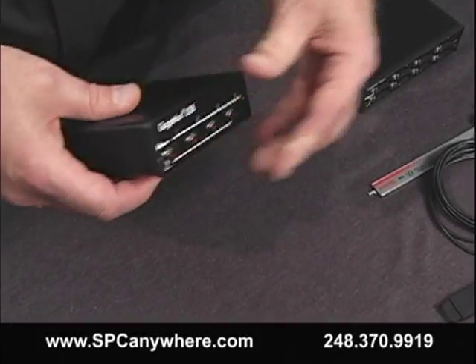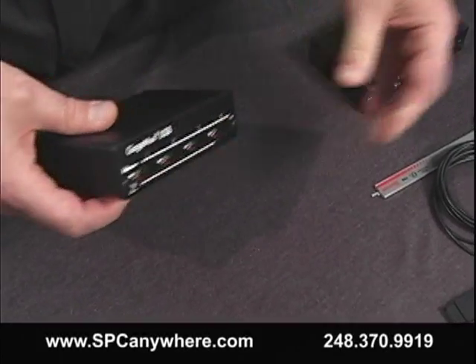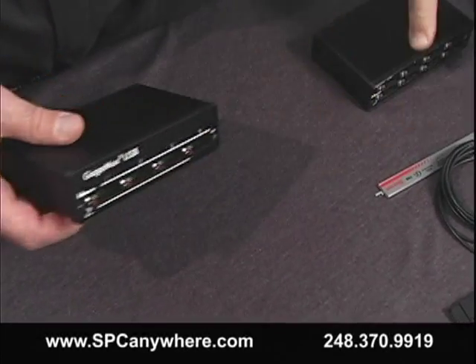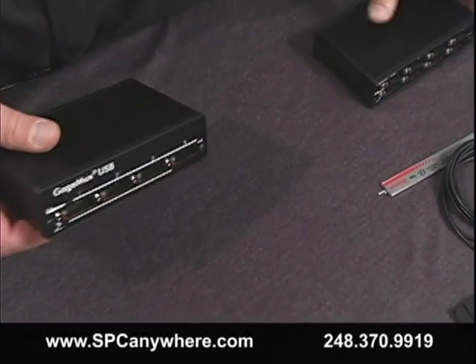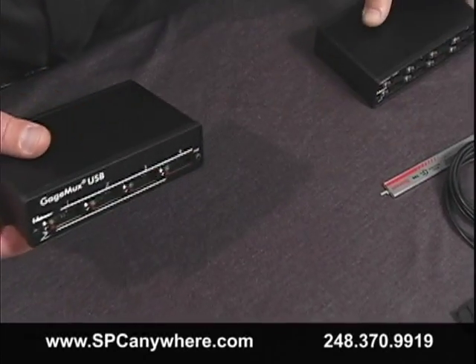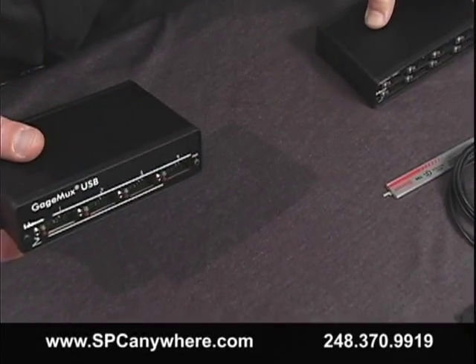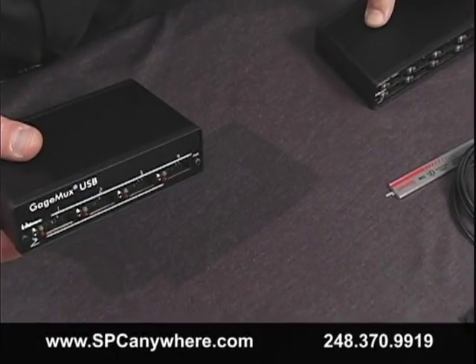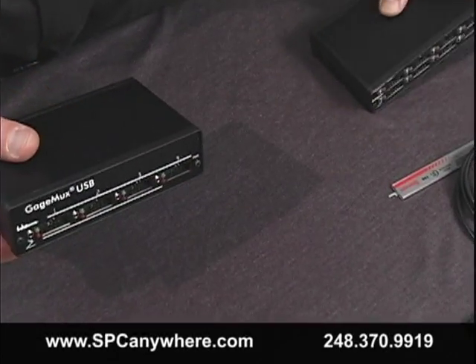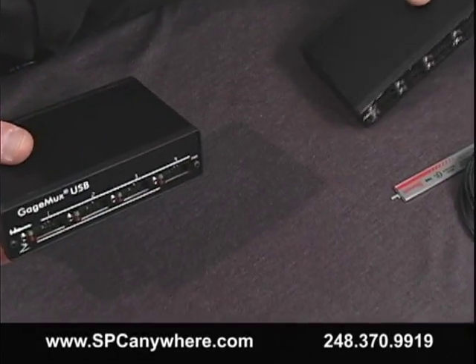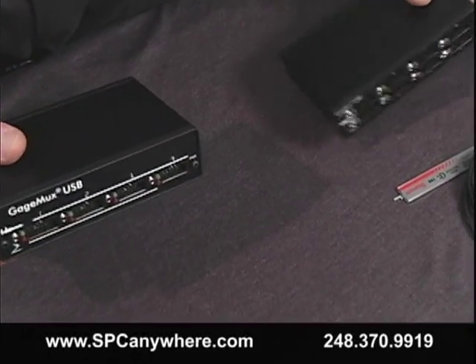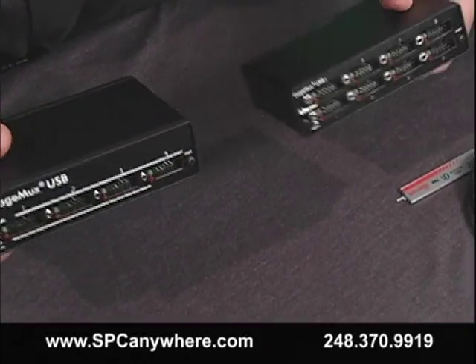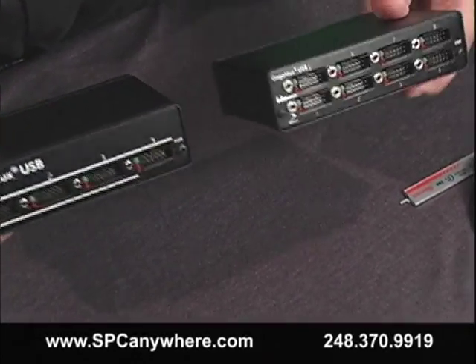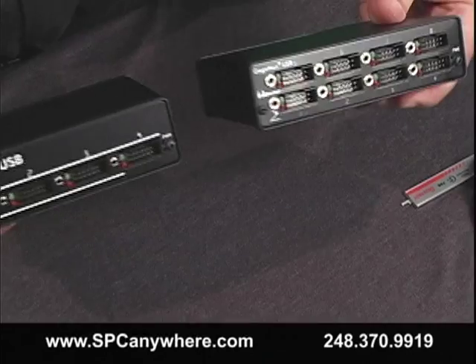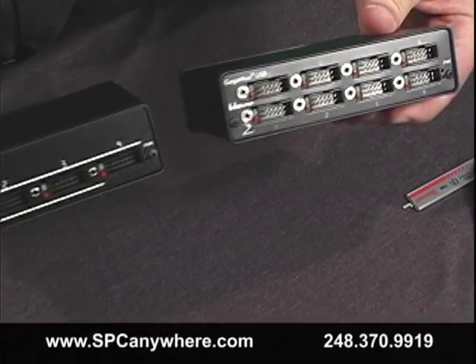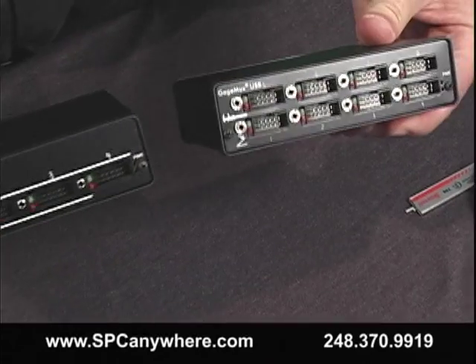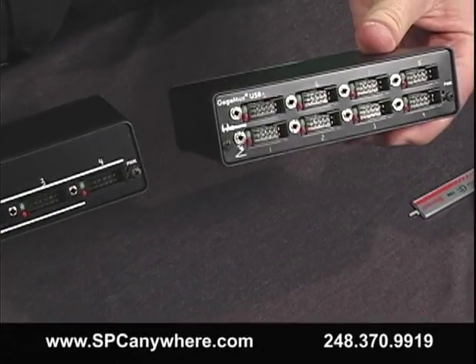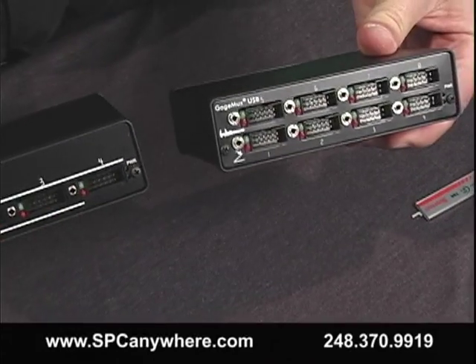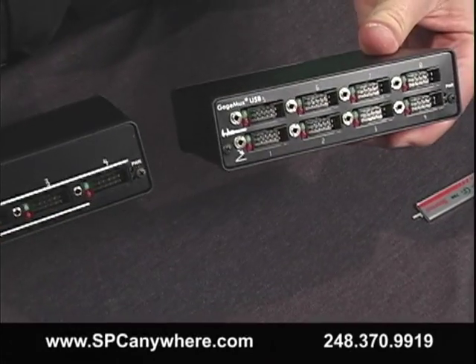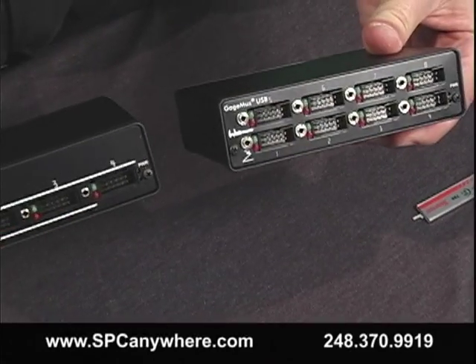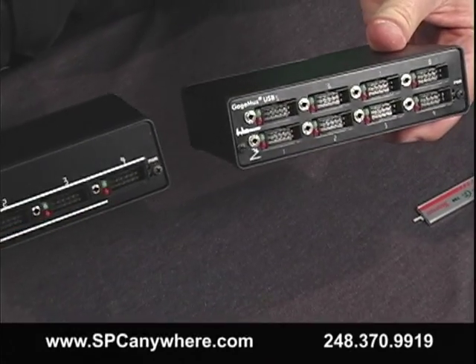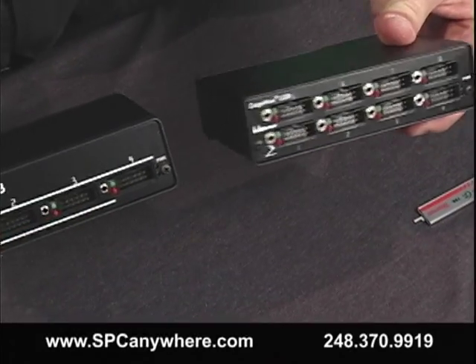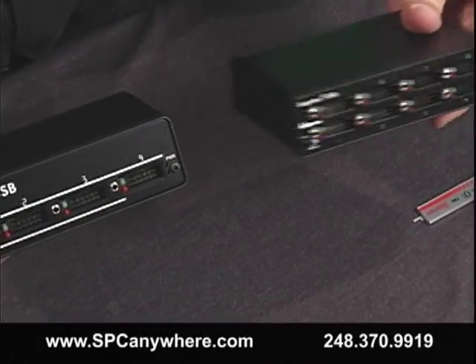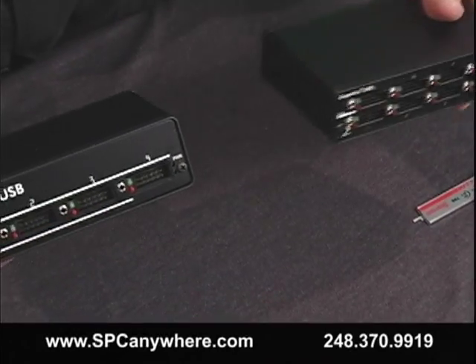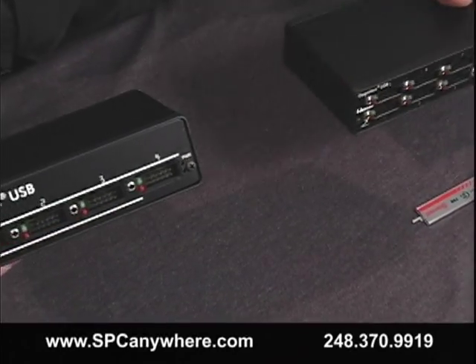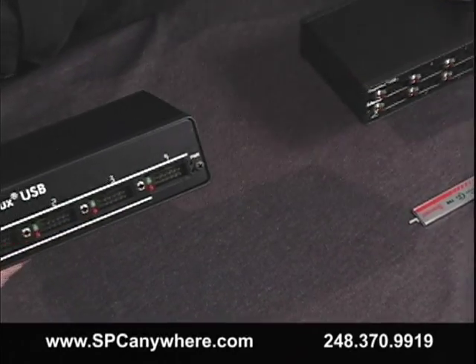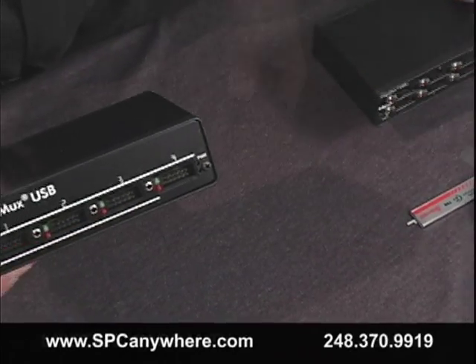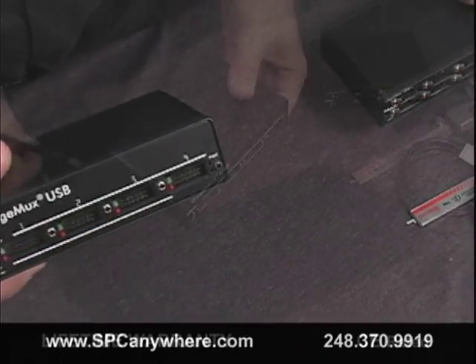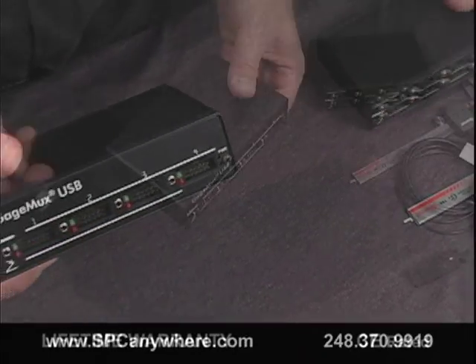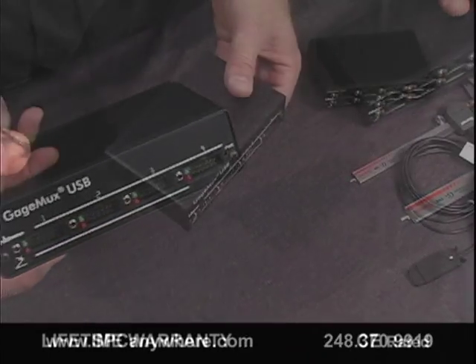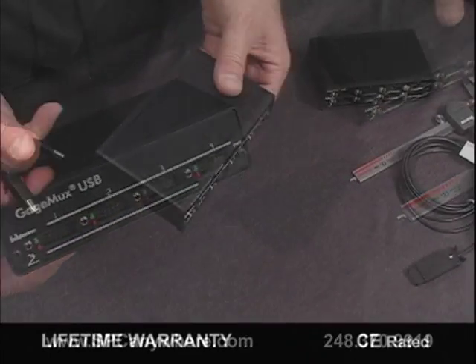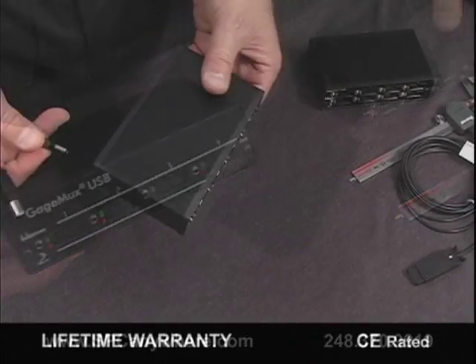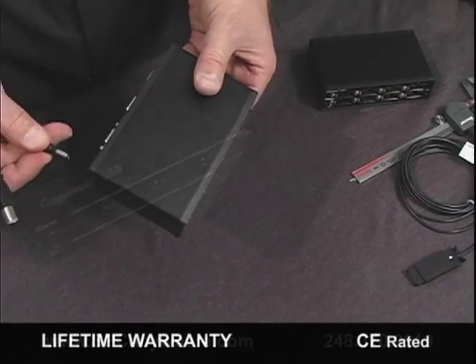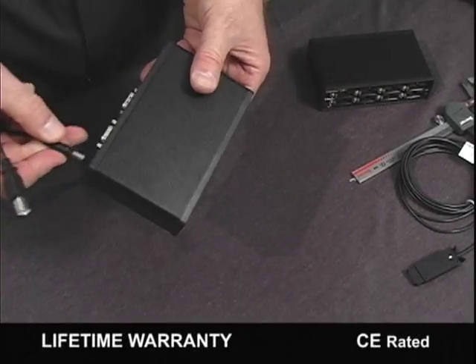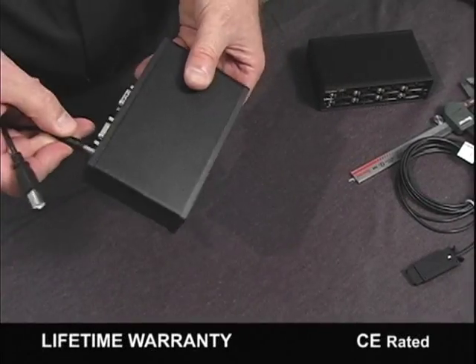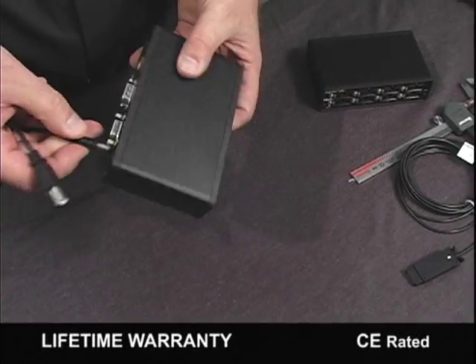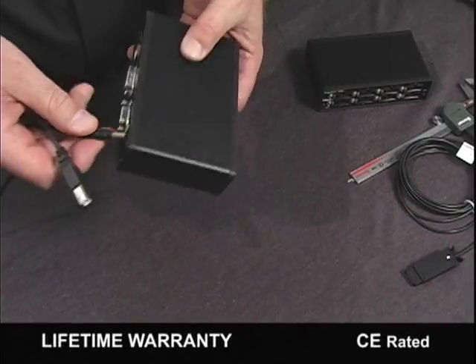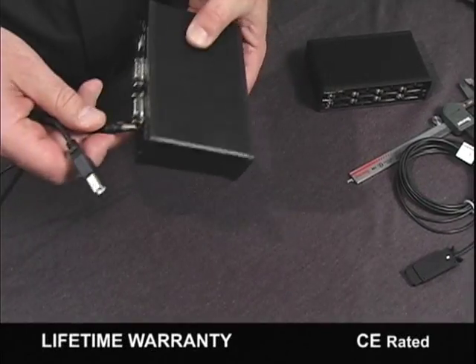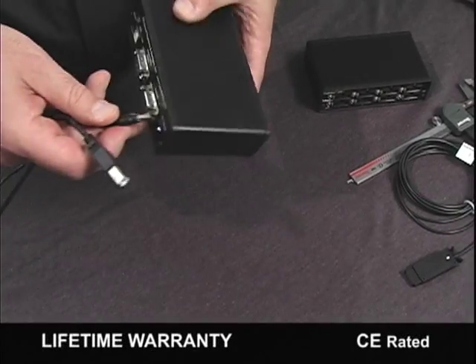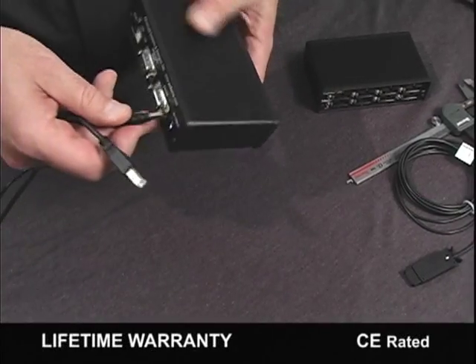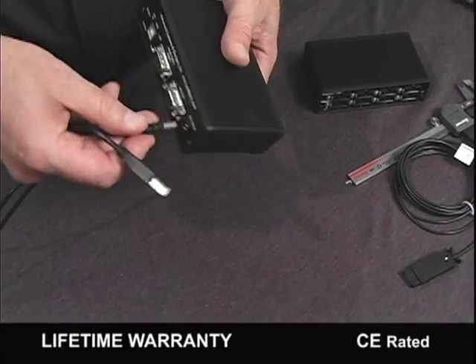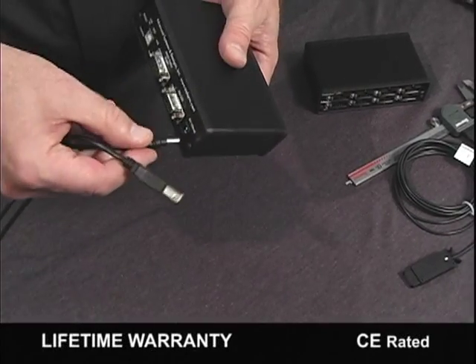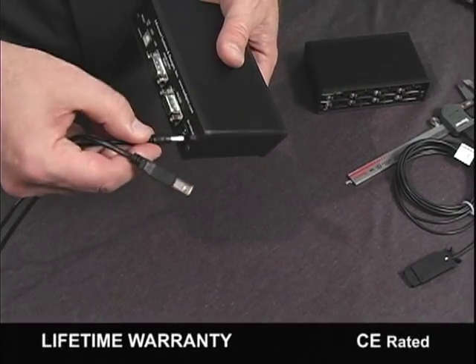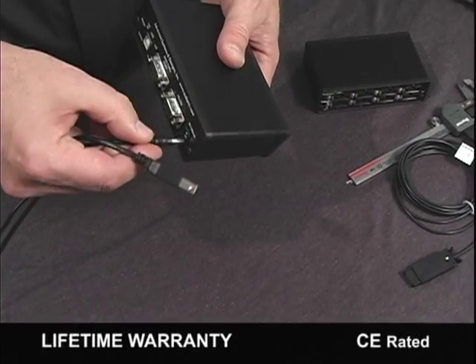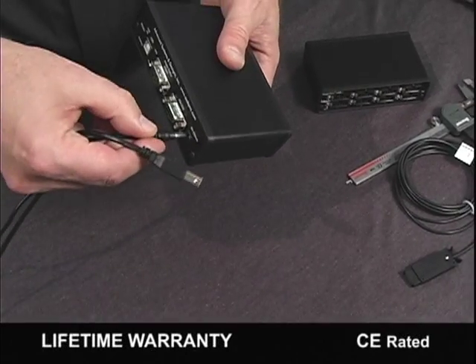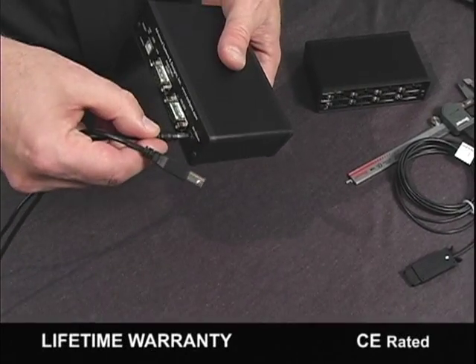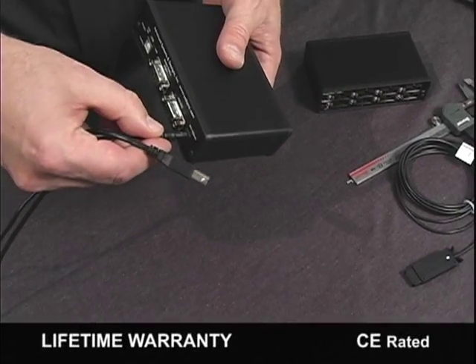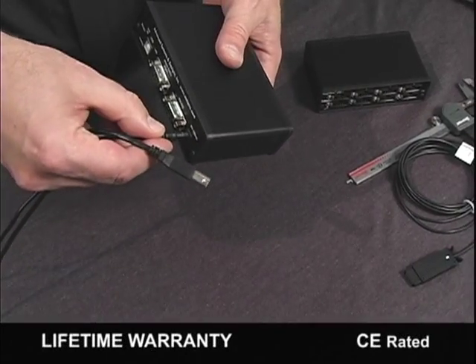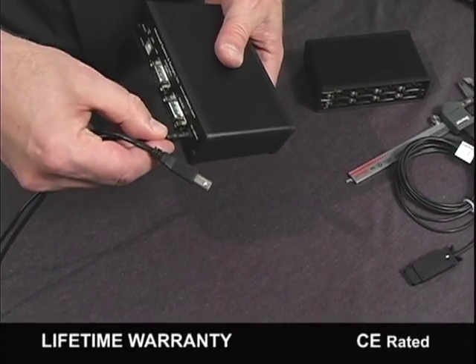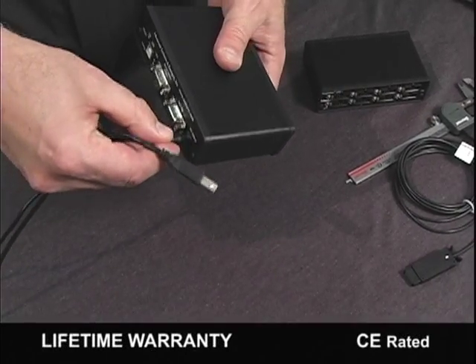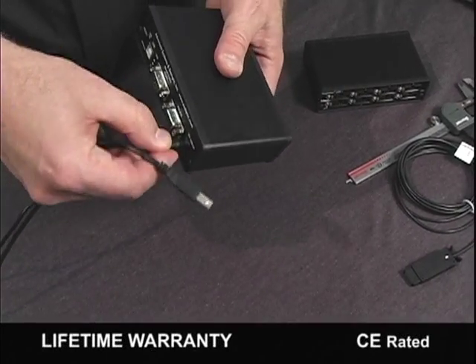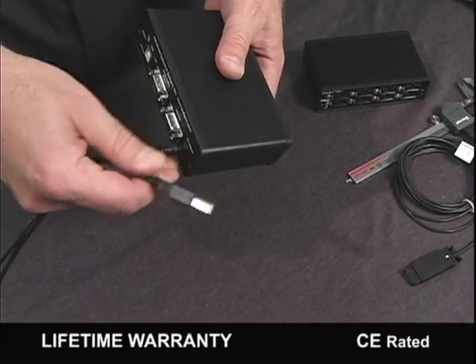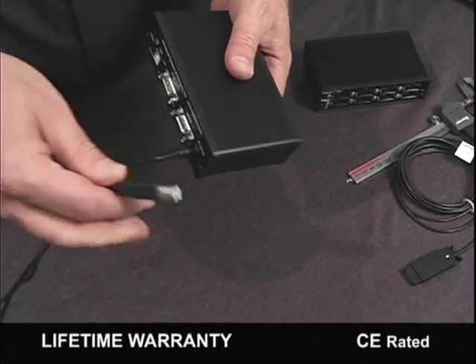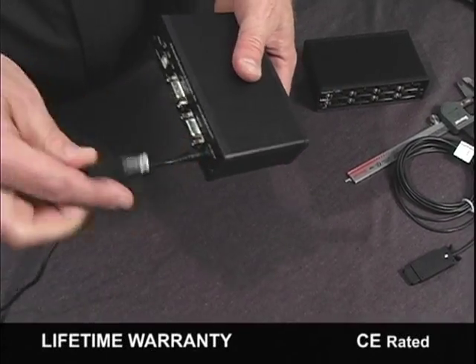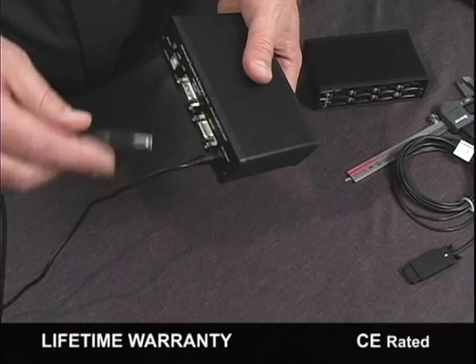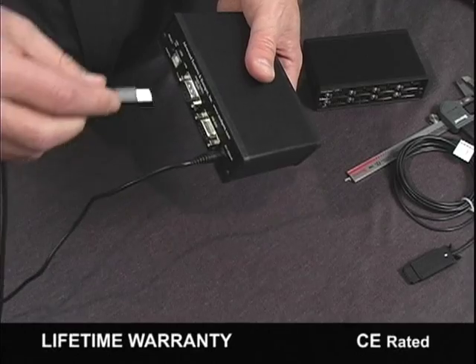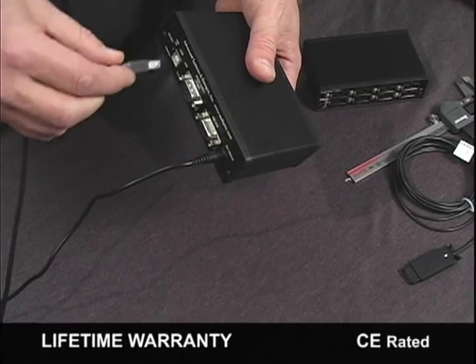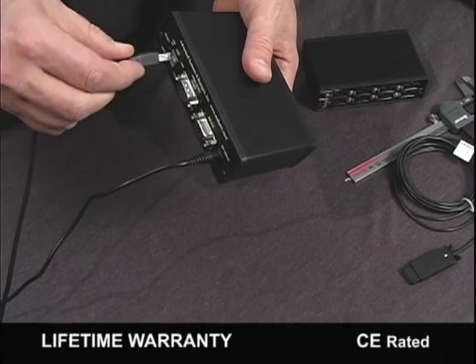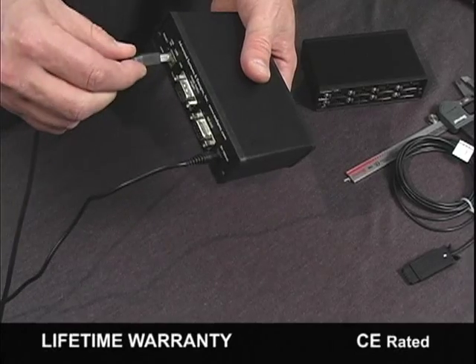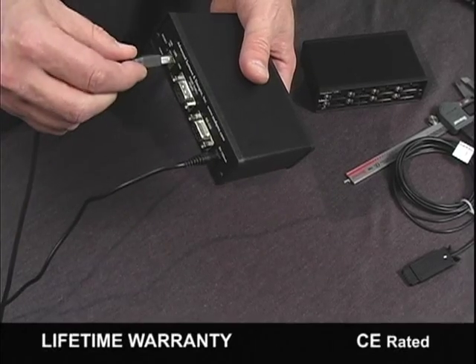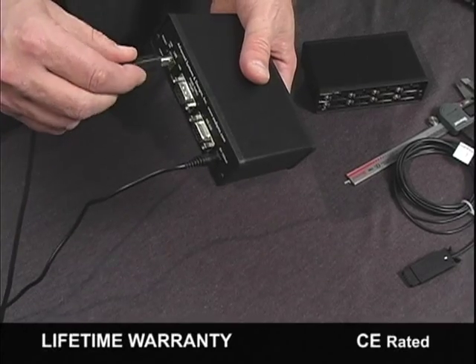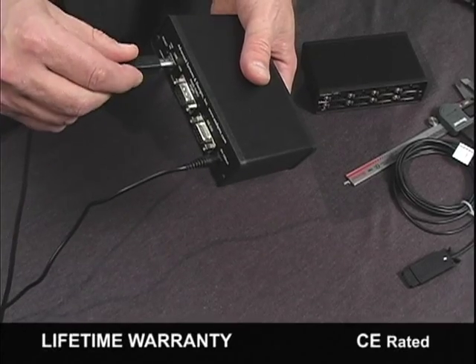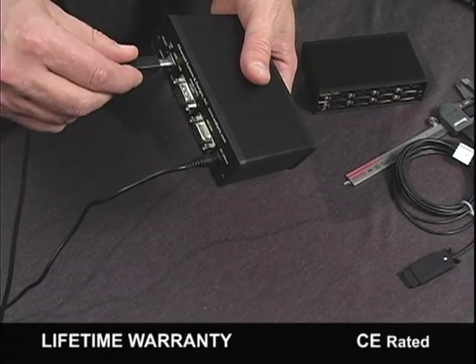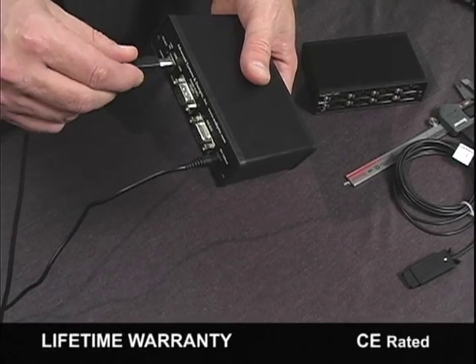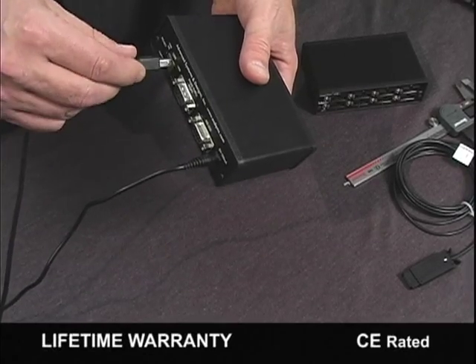Our users tell us that the GageMux is so simple to use compared to other systems. Best of all, the GageMux comes with a lifetime warranty.